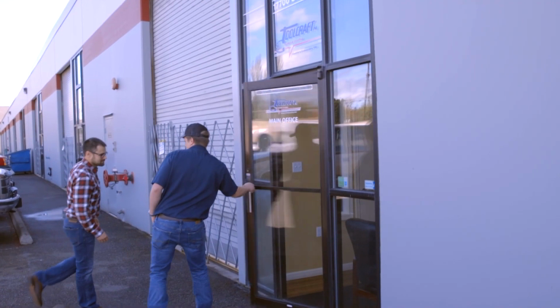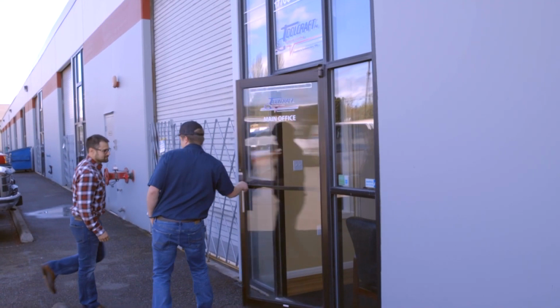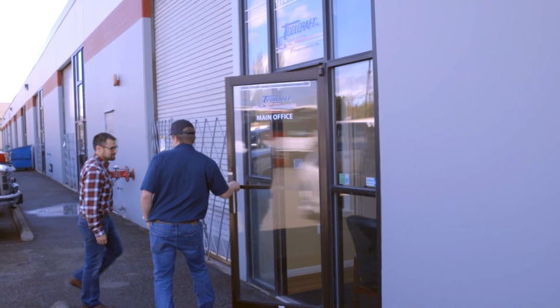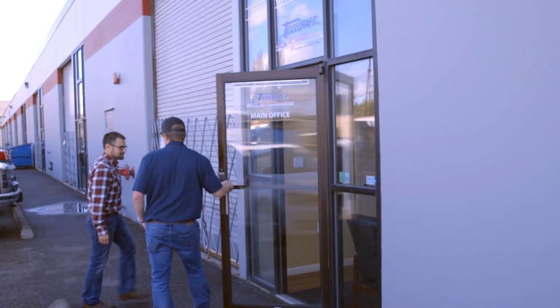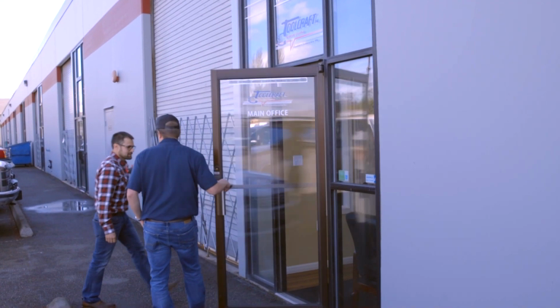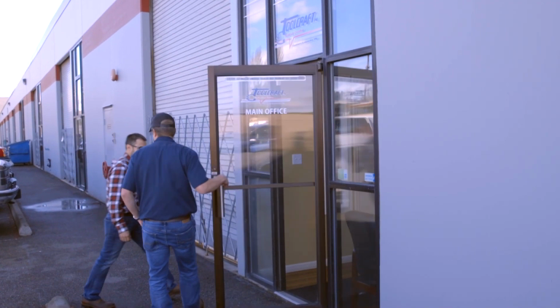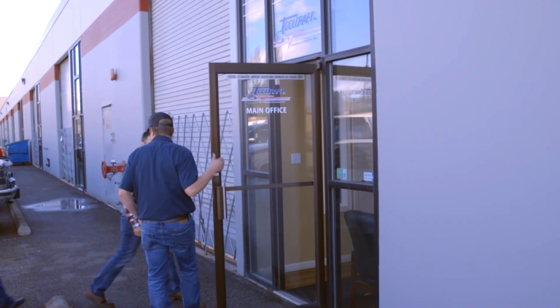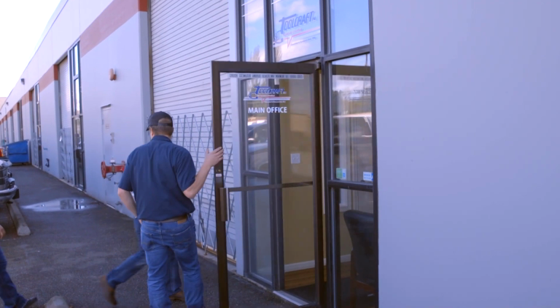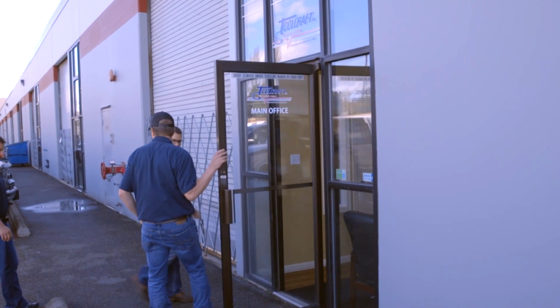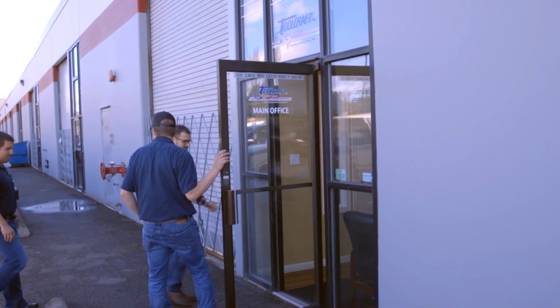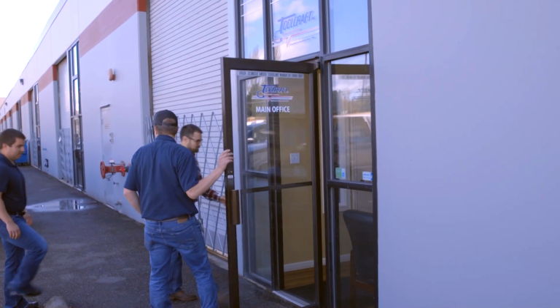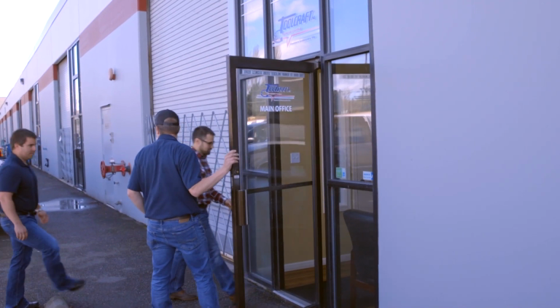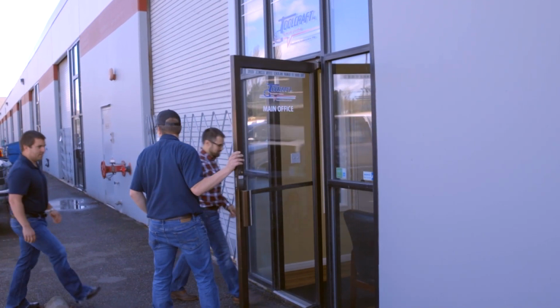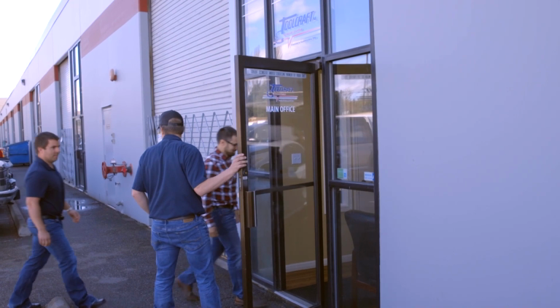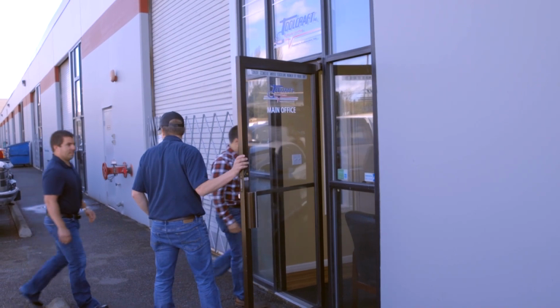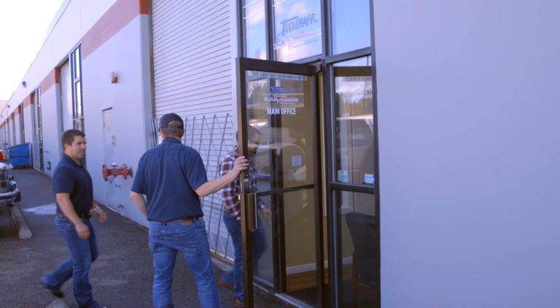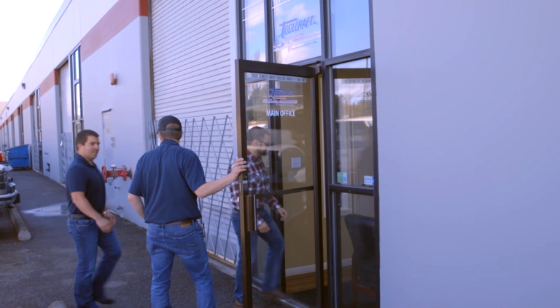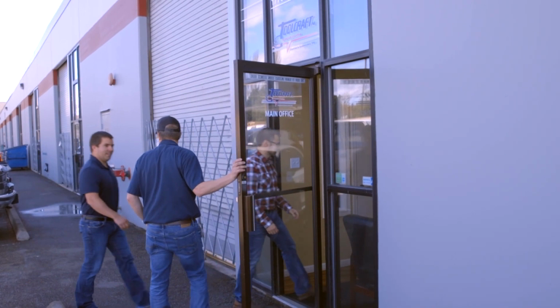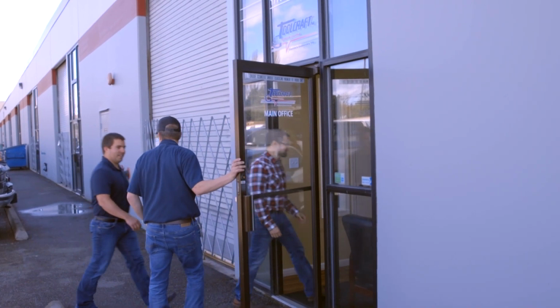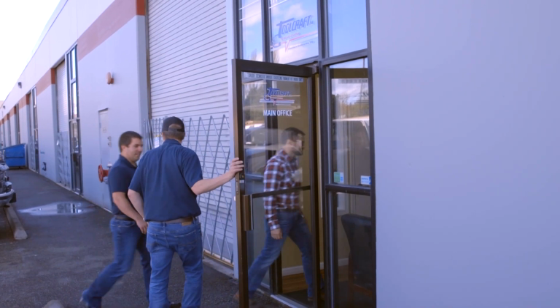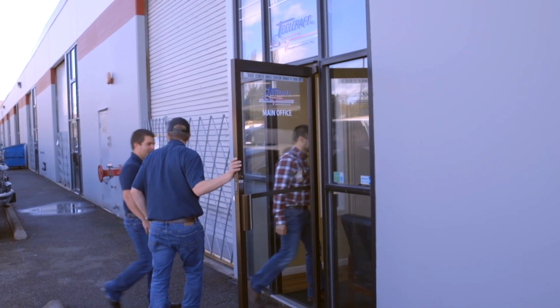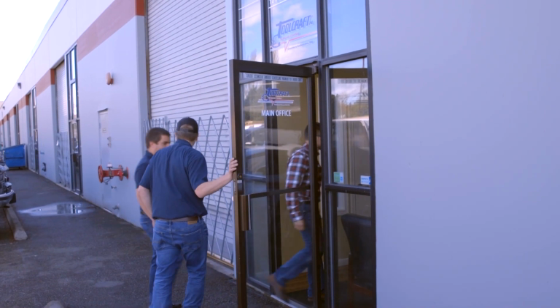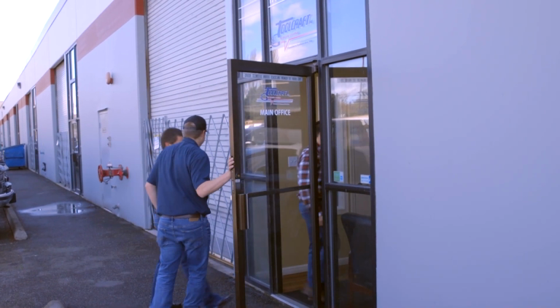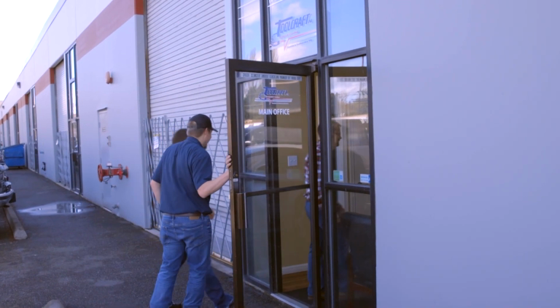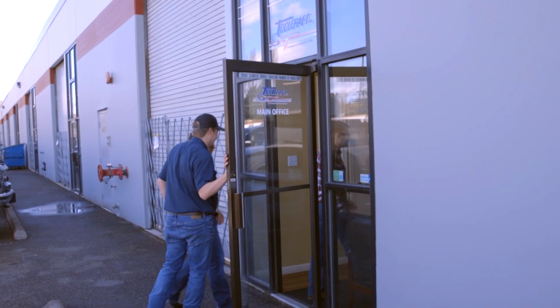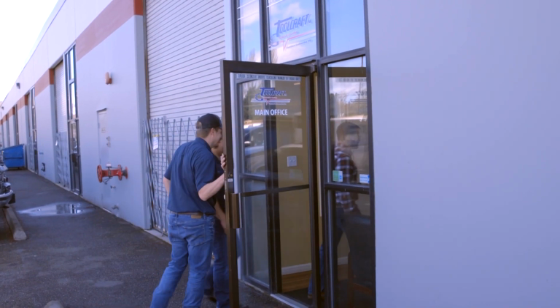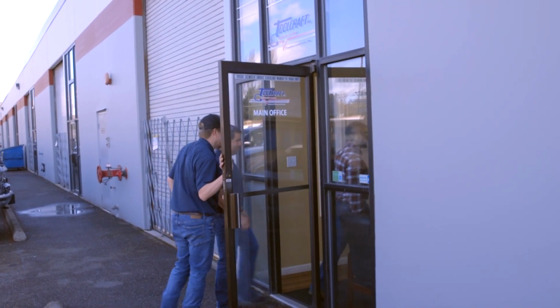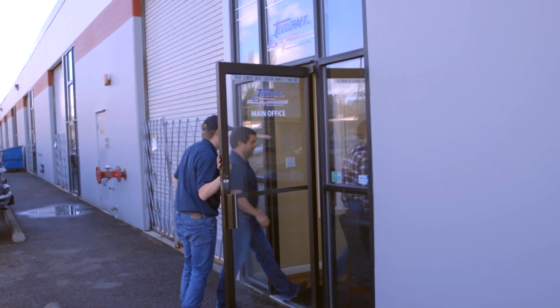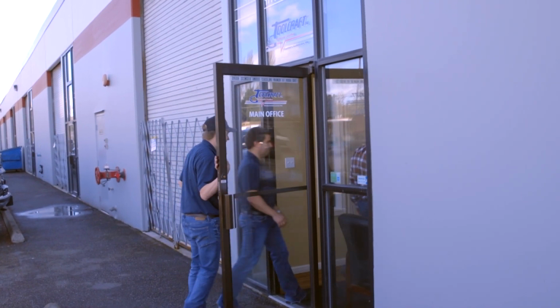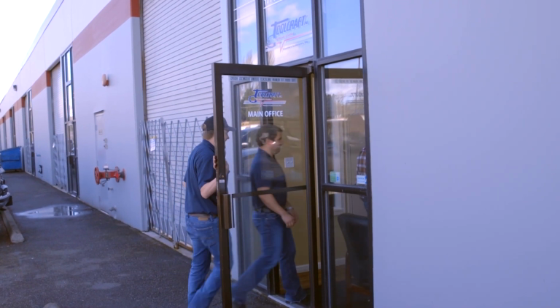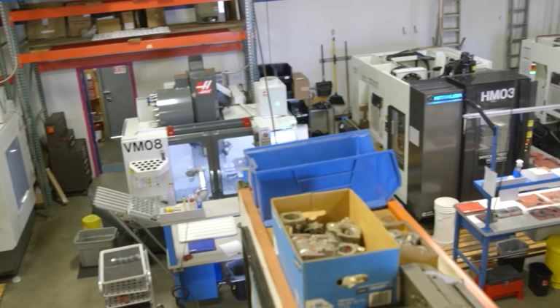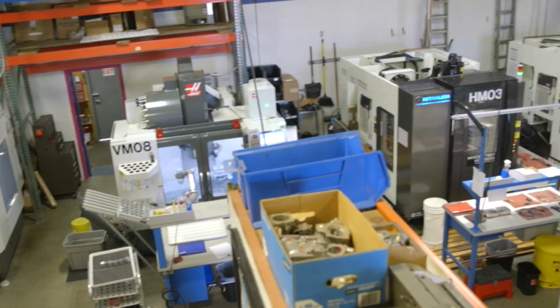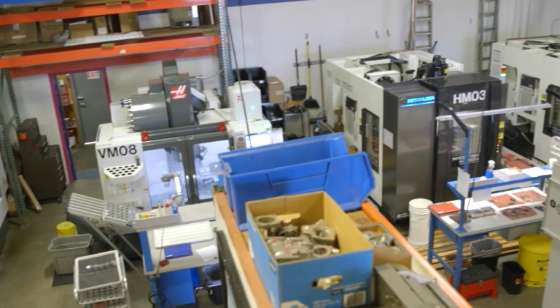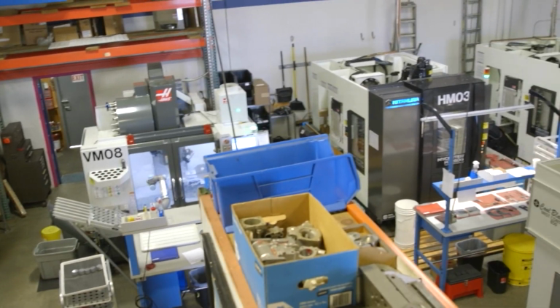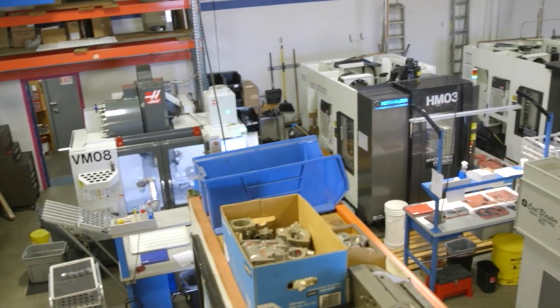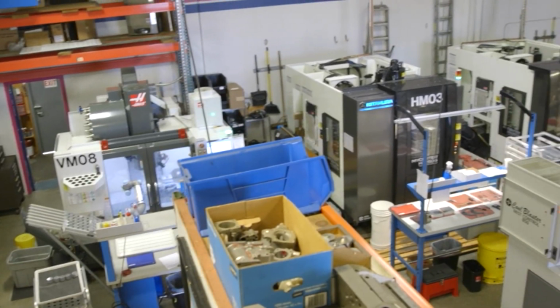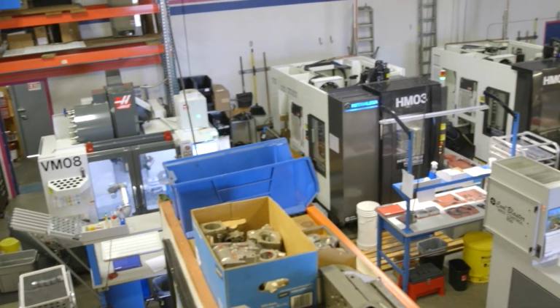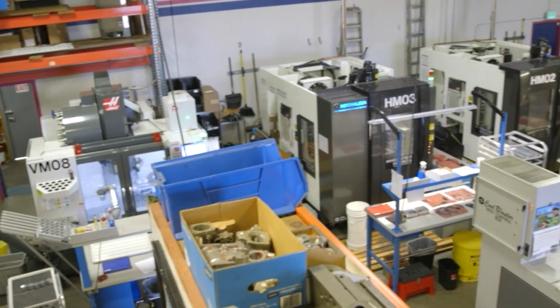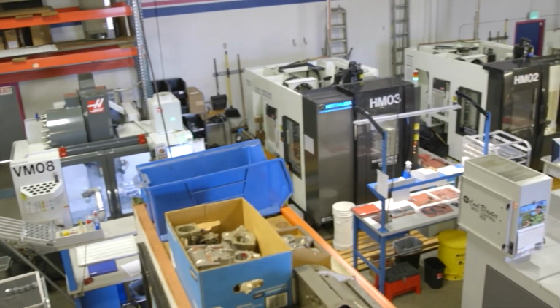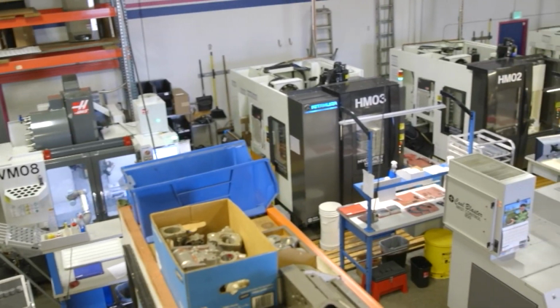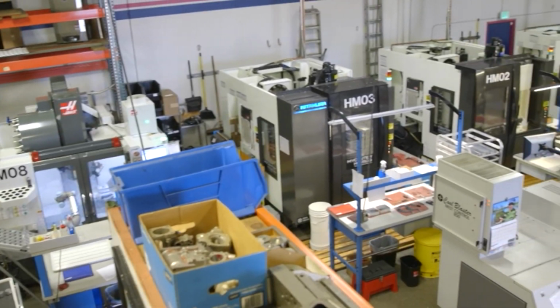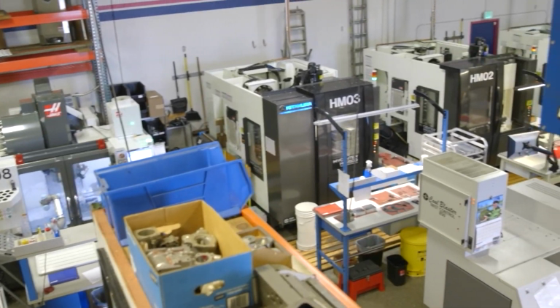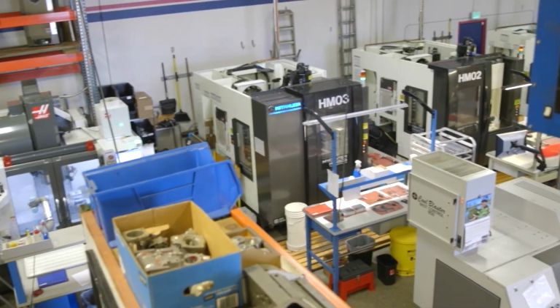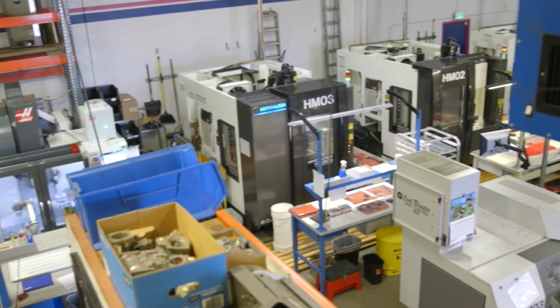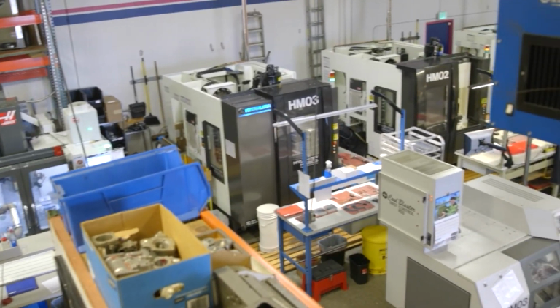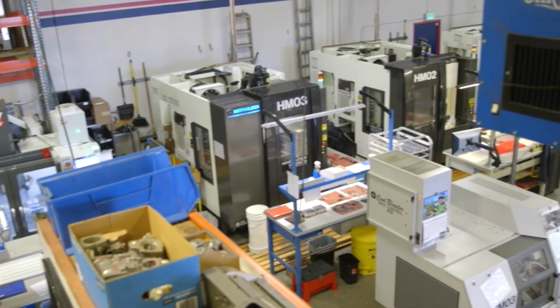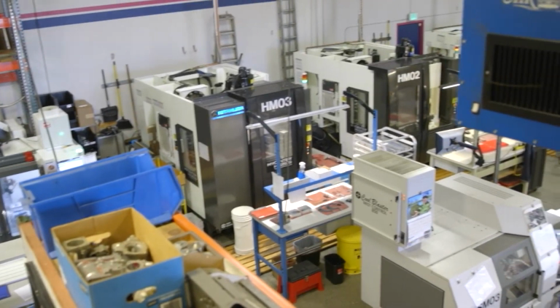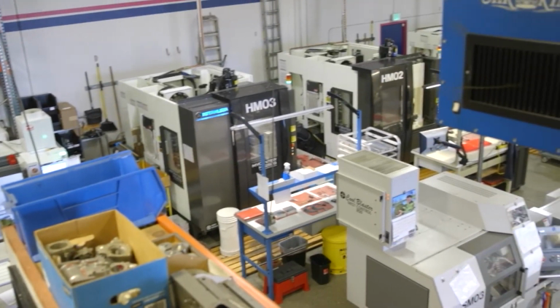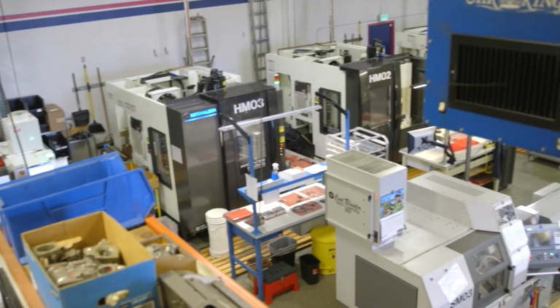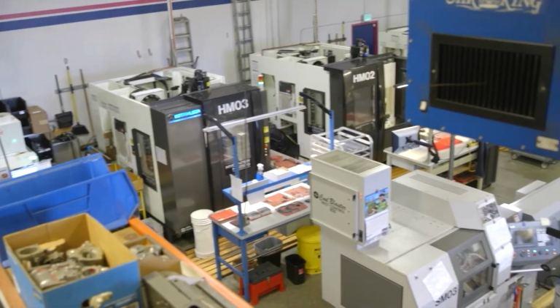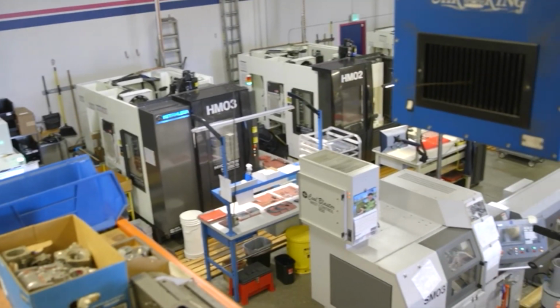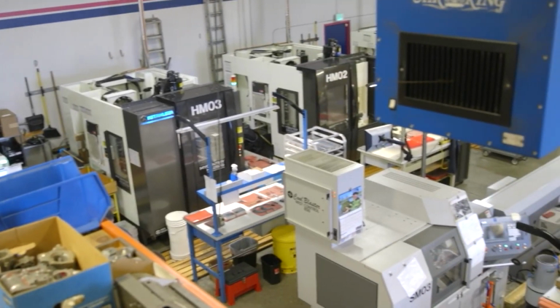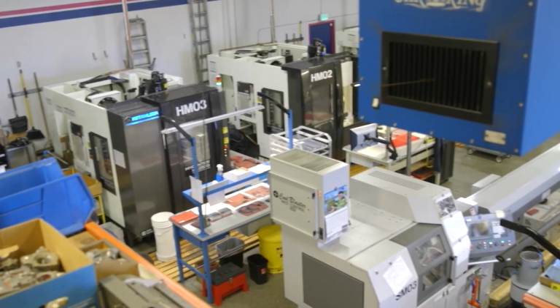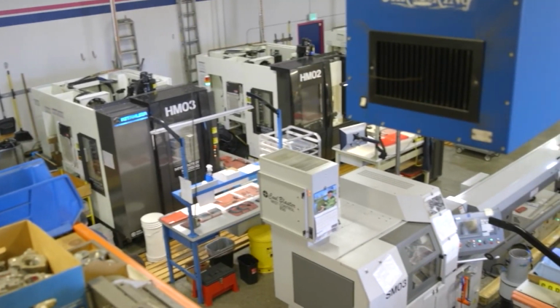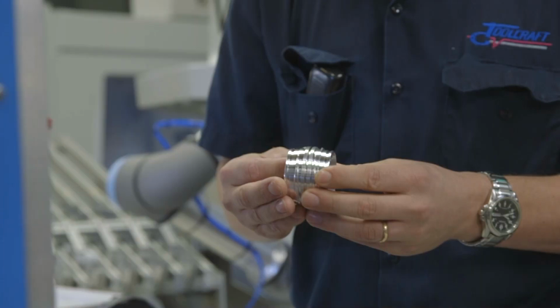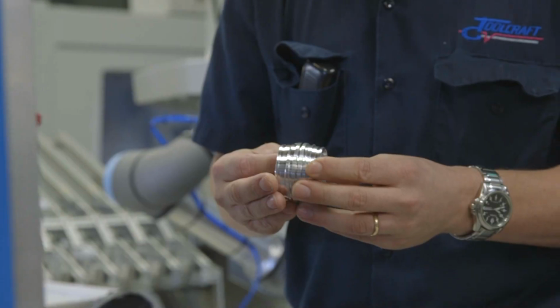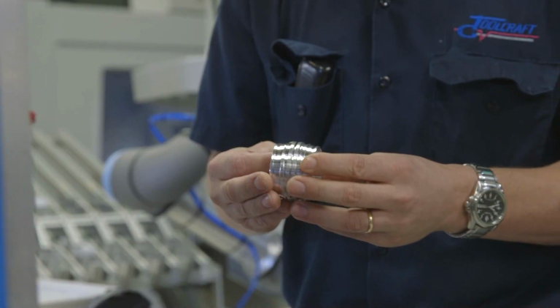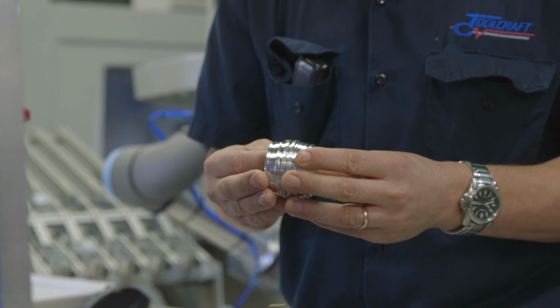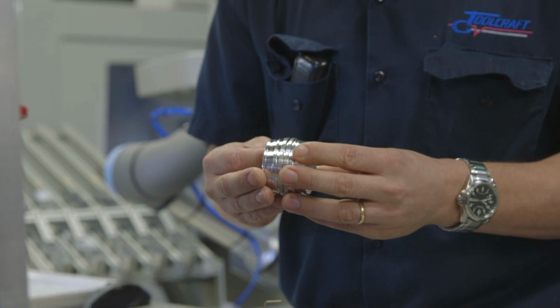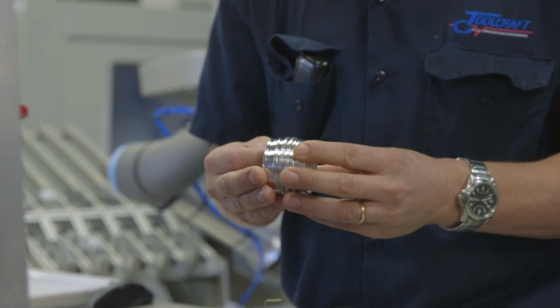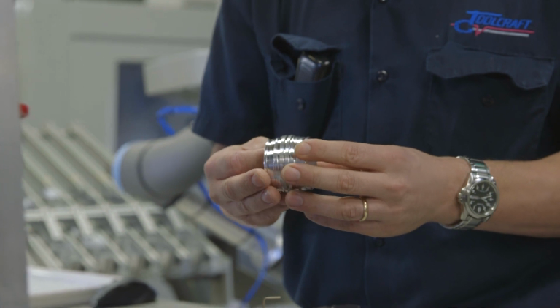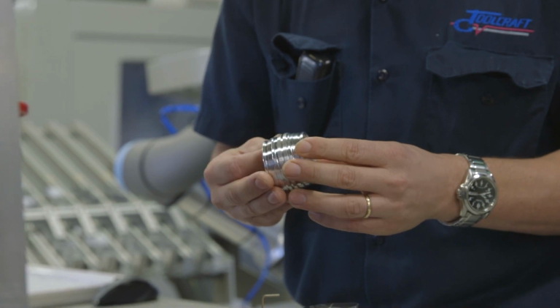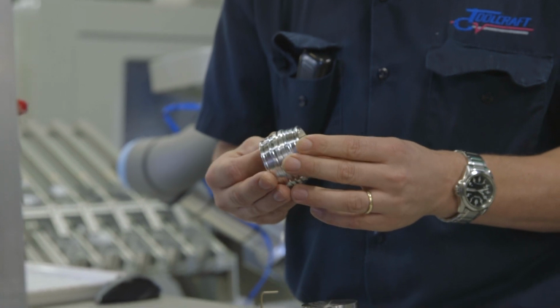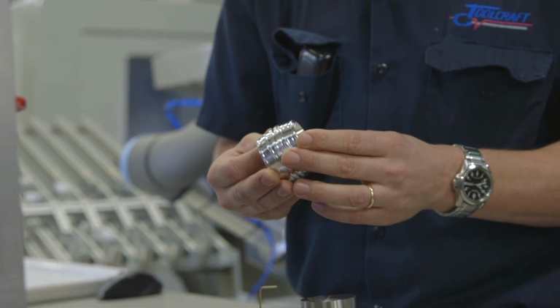Toolcraft in Seattle, Washington is a small machine shop manufacturing parts for aerospace, medical, and defense industries.